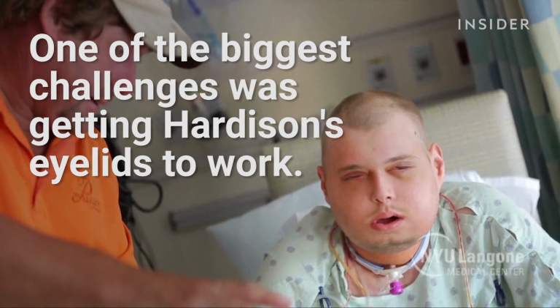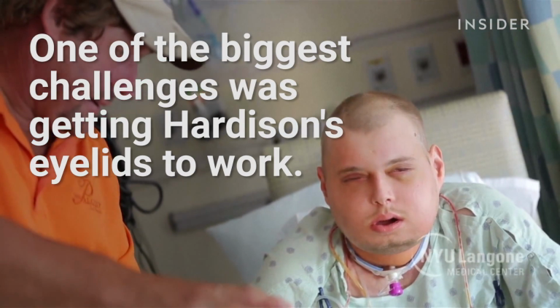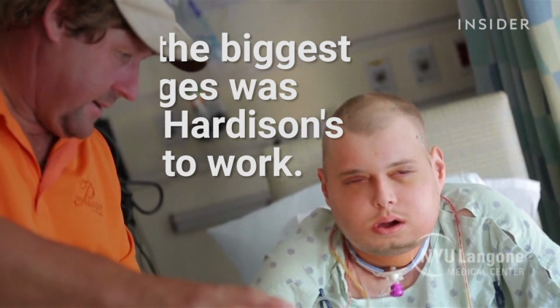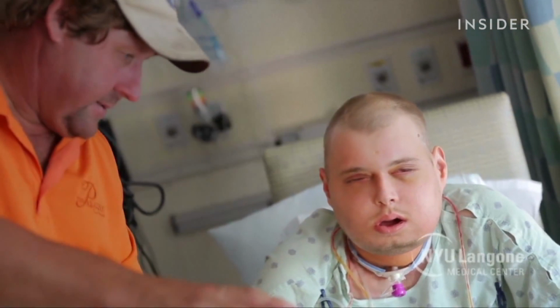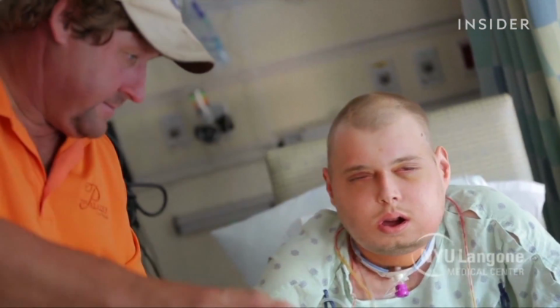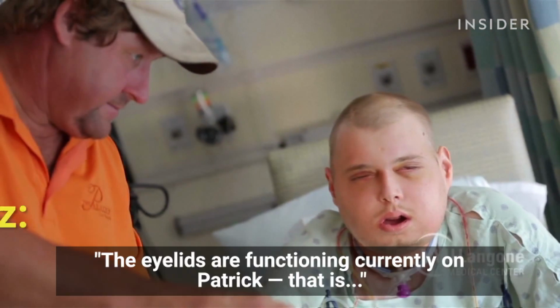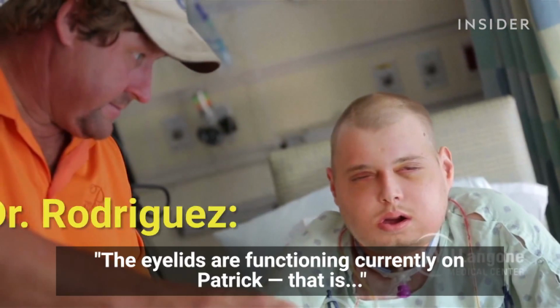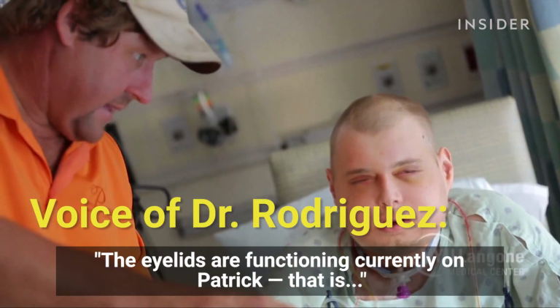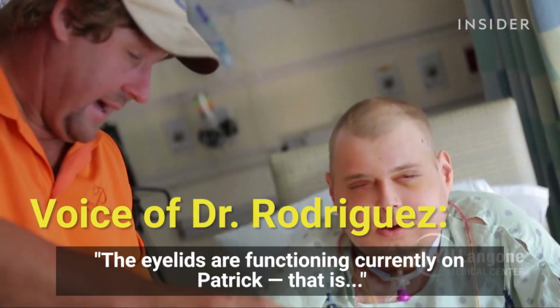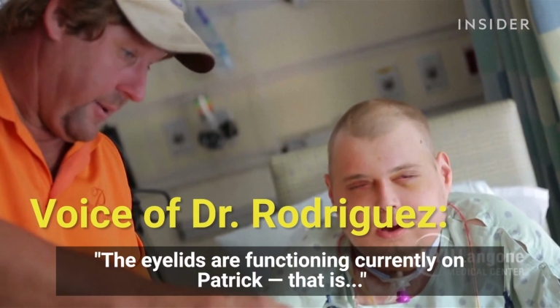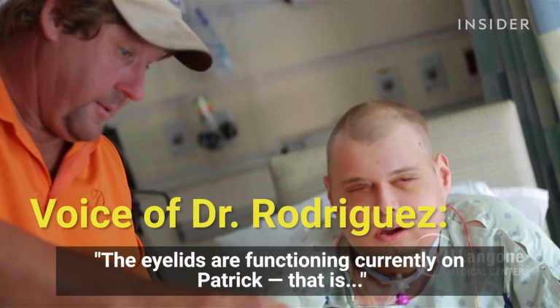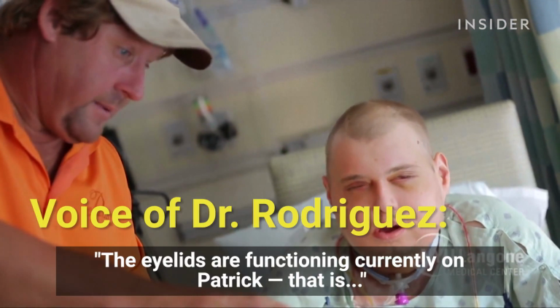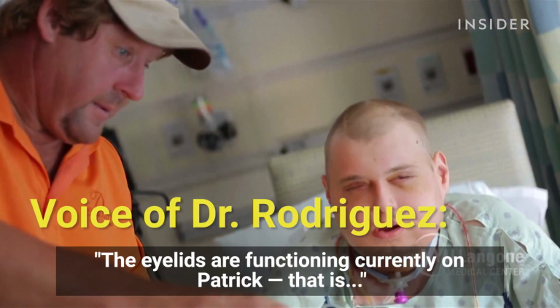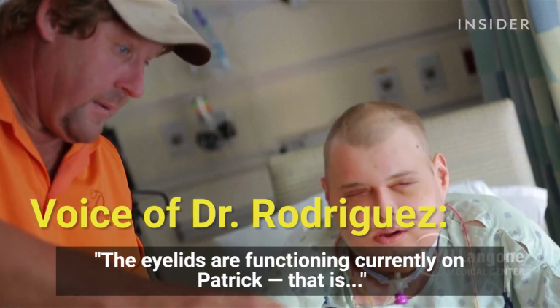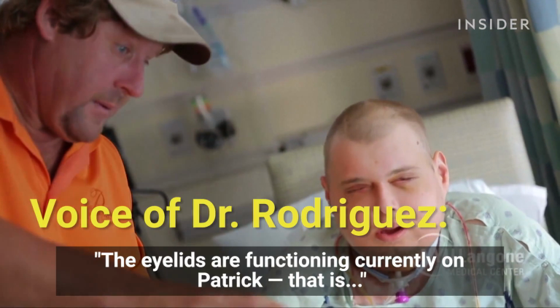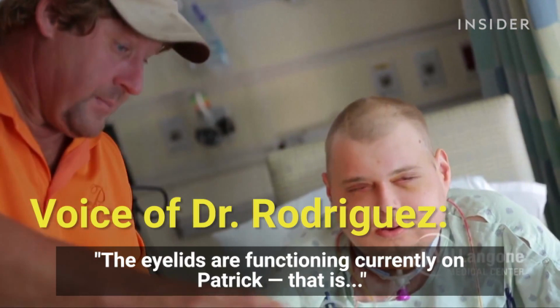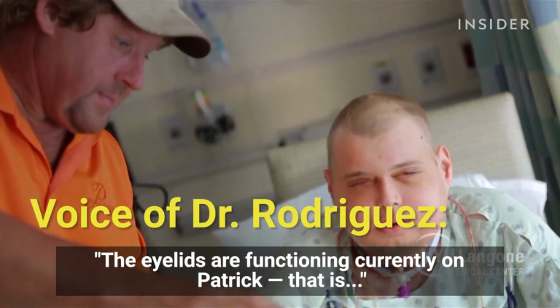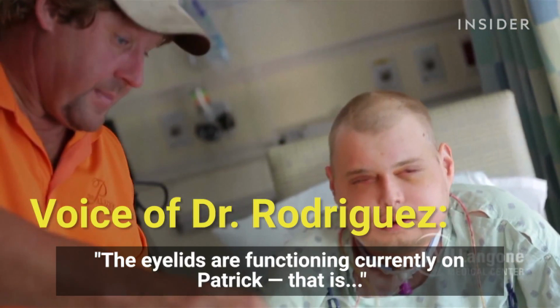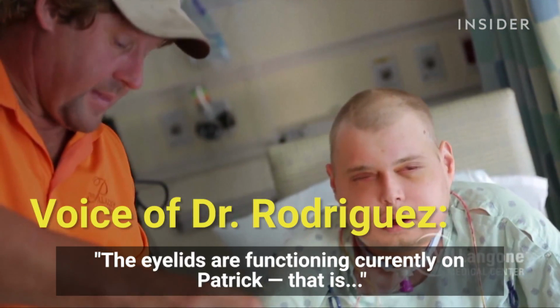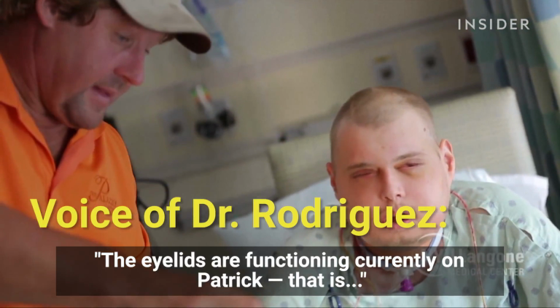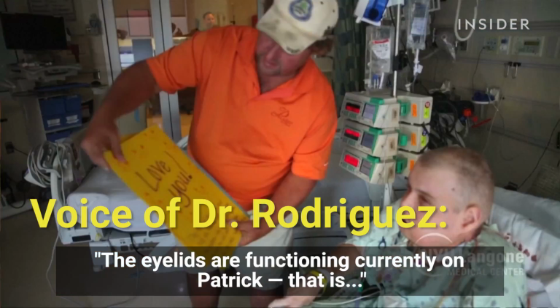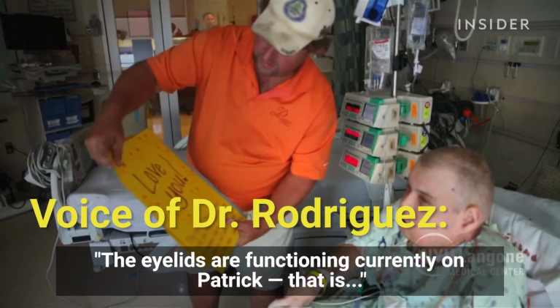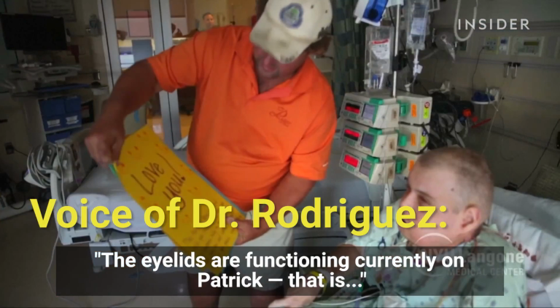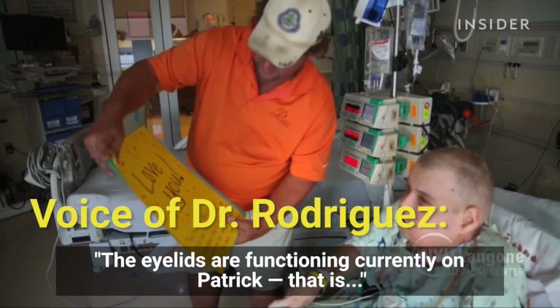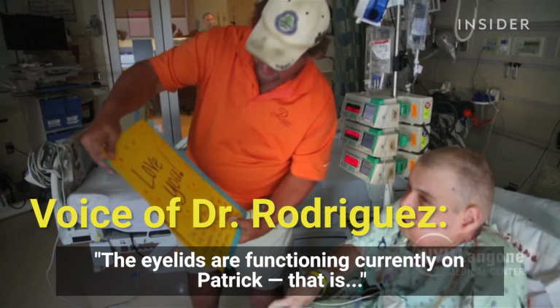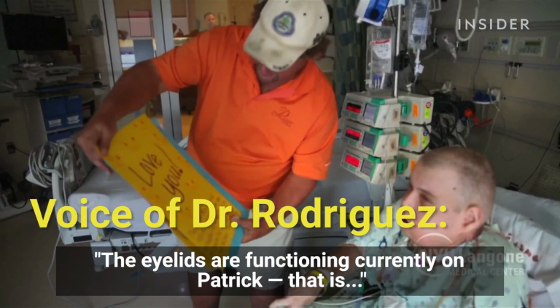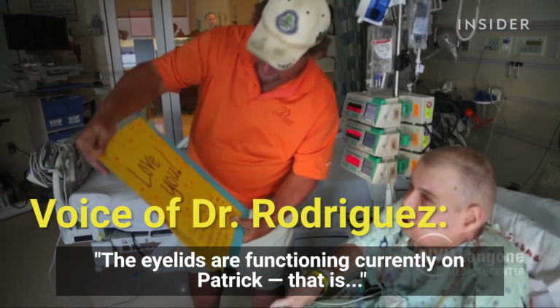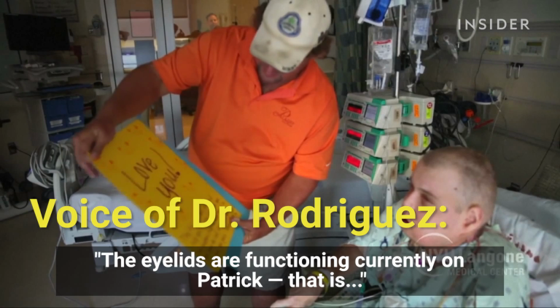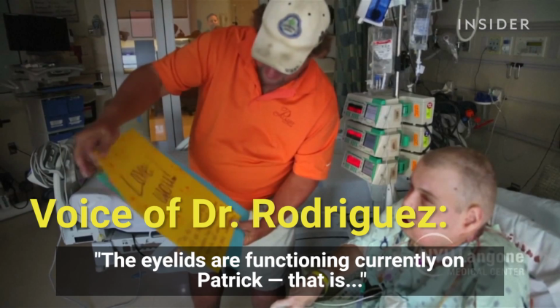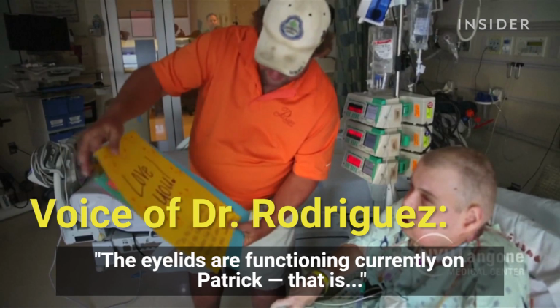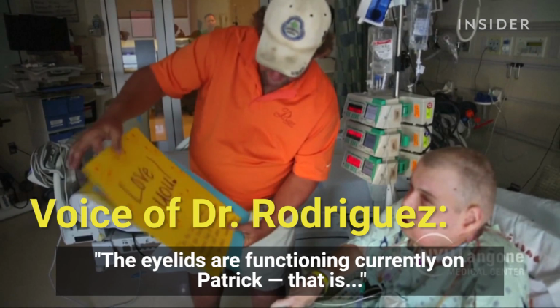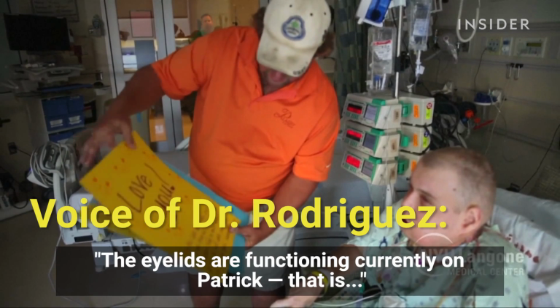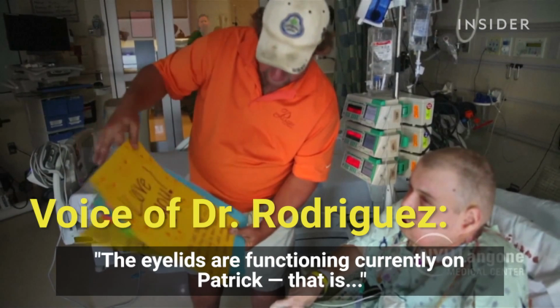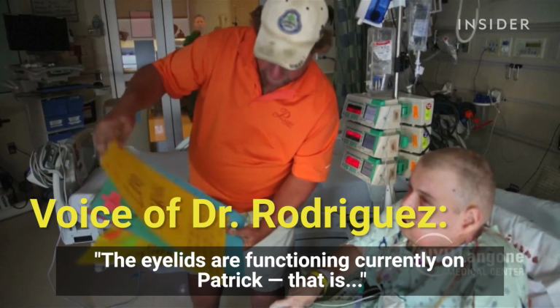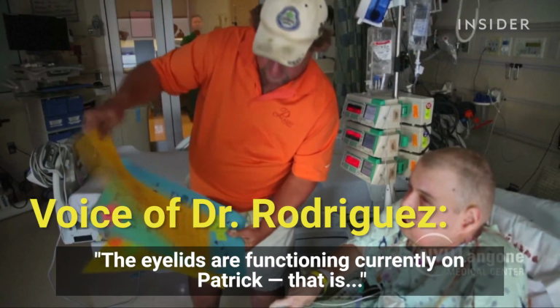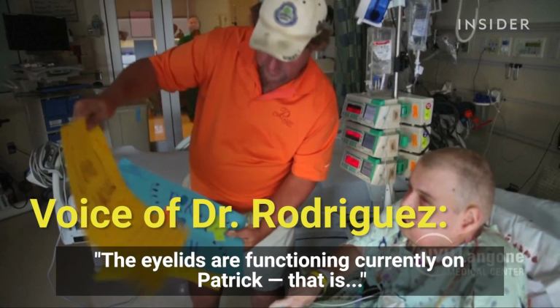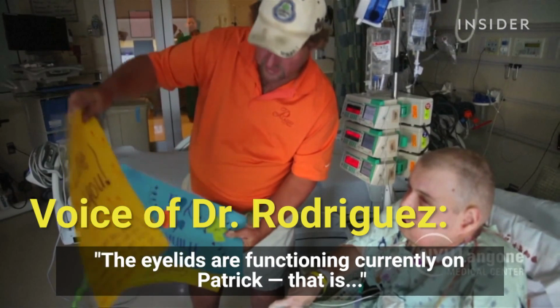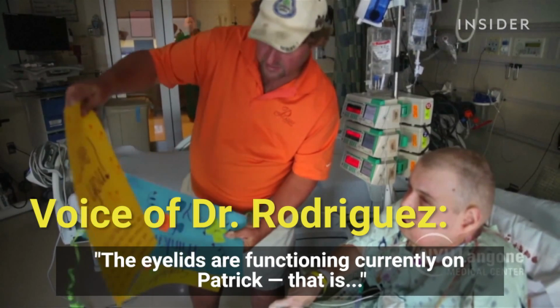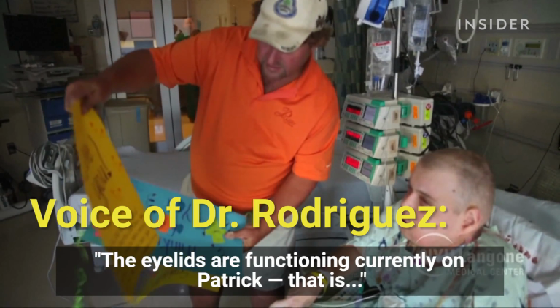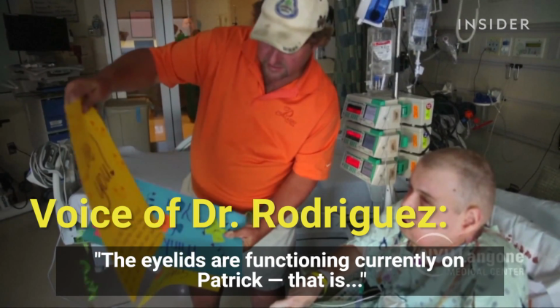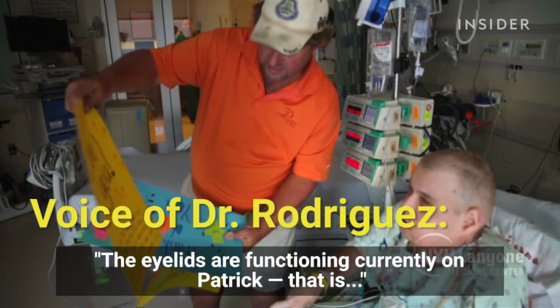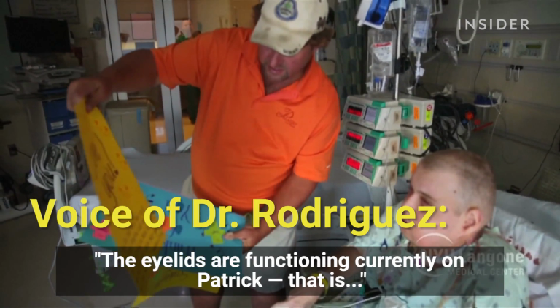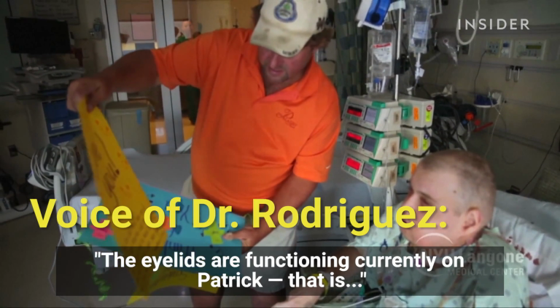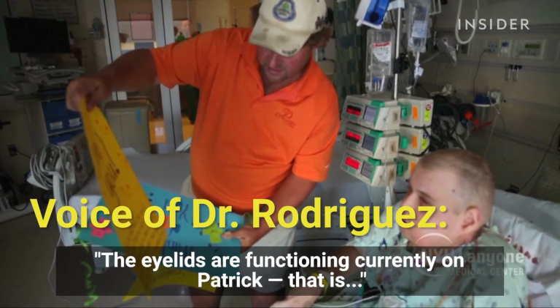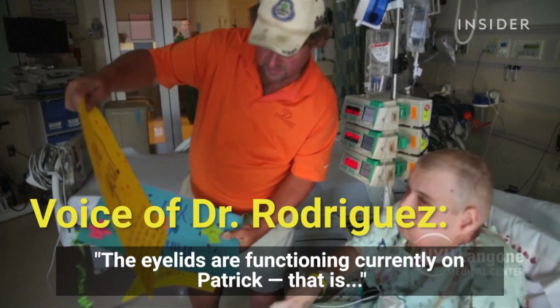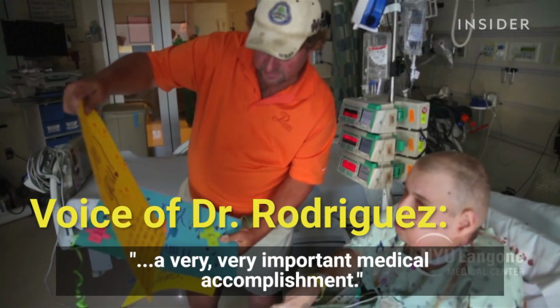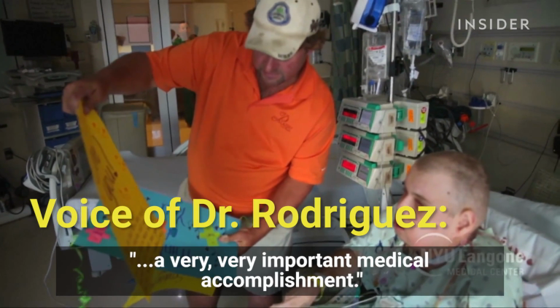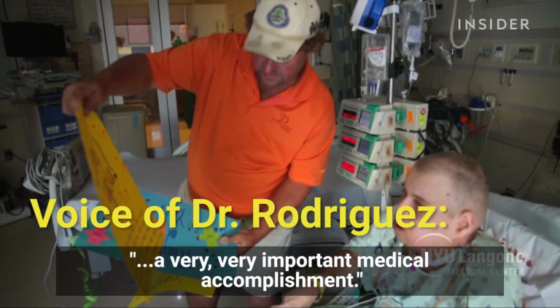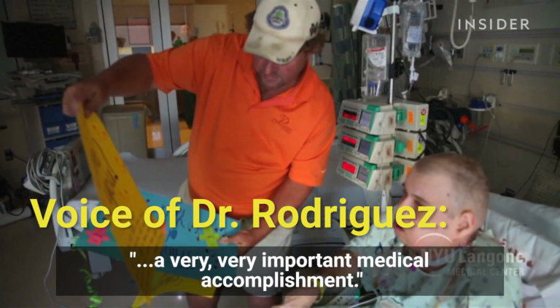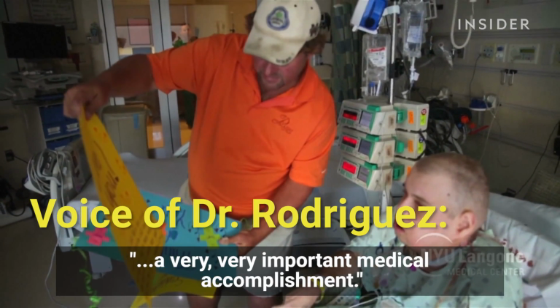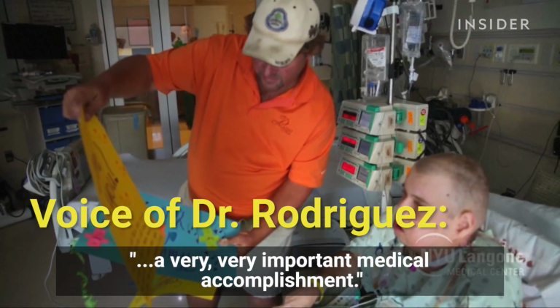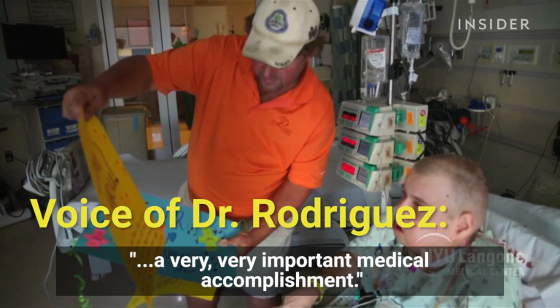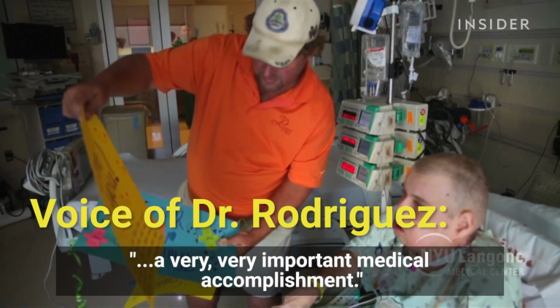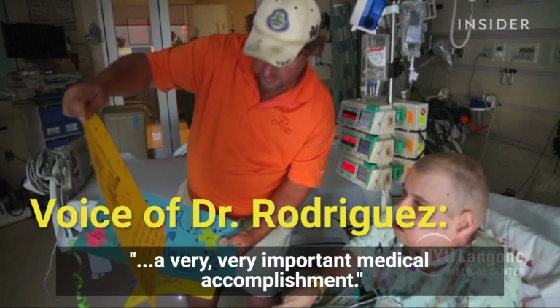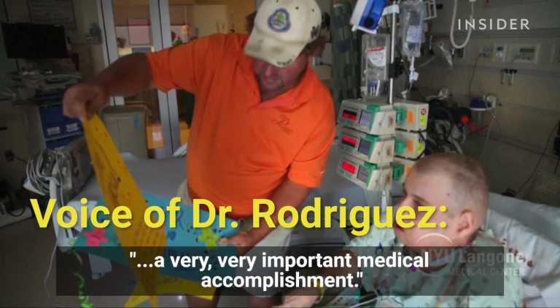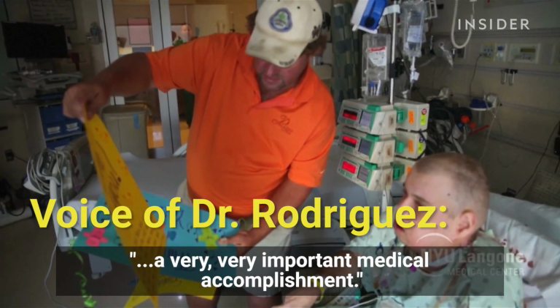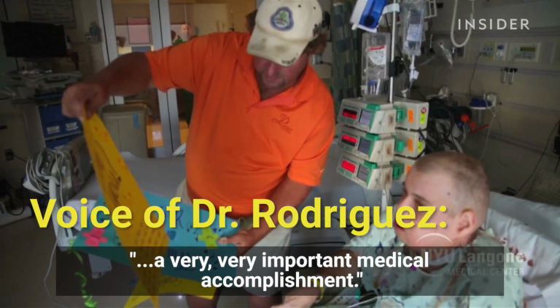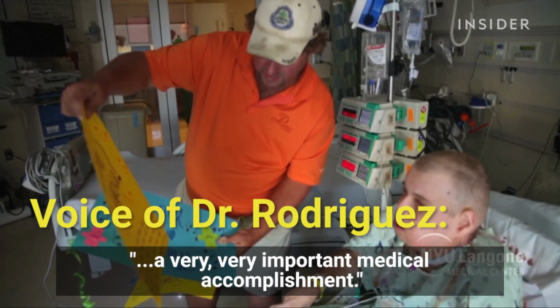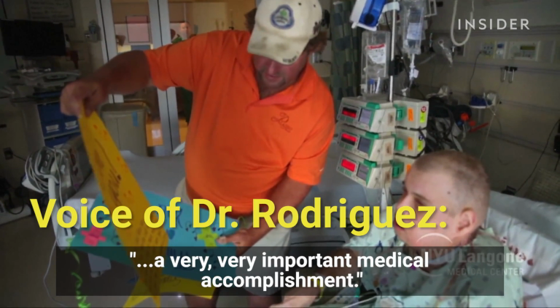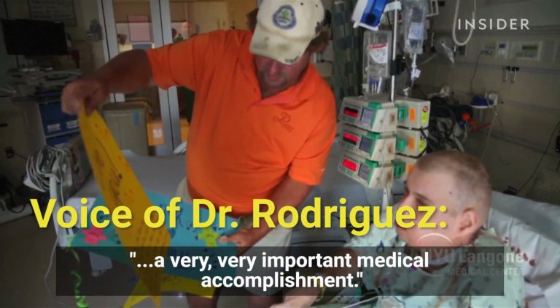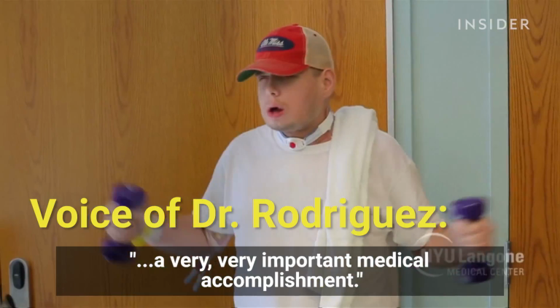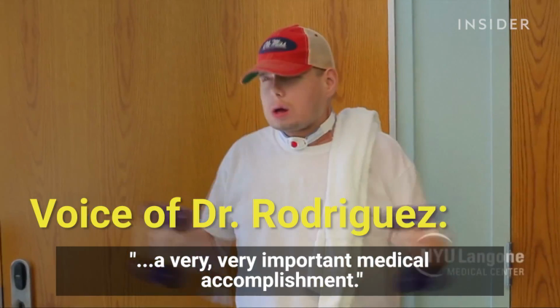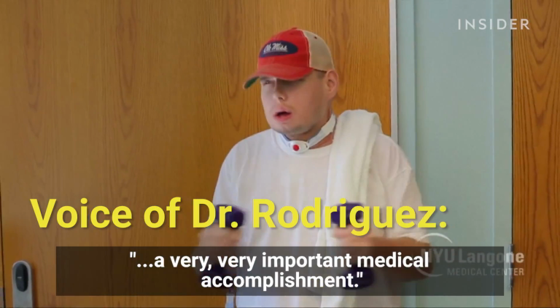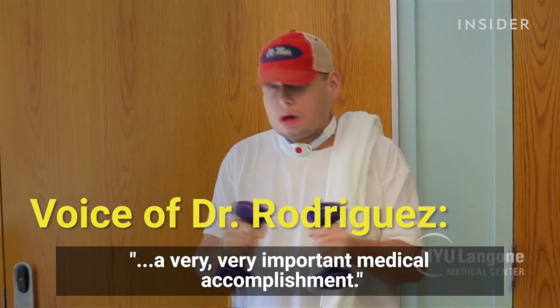The eyelids are functioning currently on Patrick's. That is very, very important for medical accomplishments.